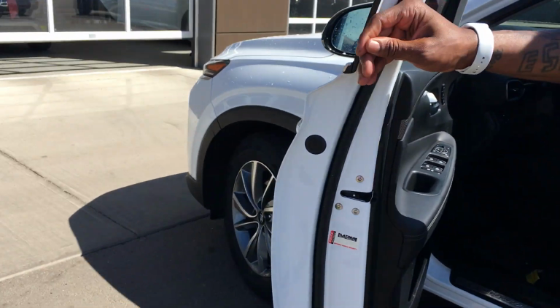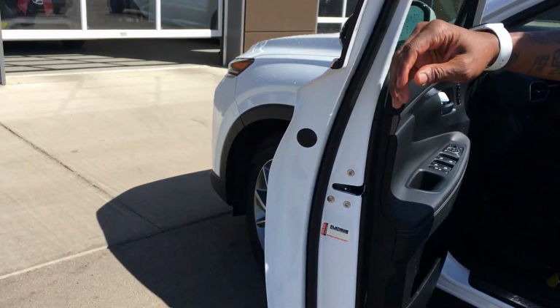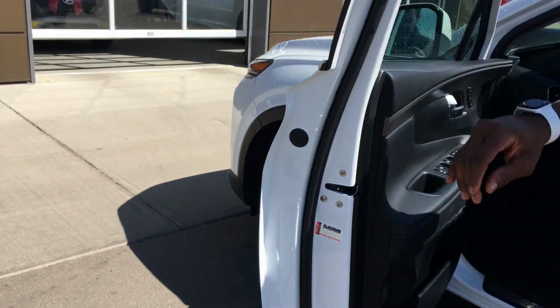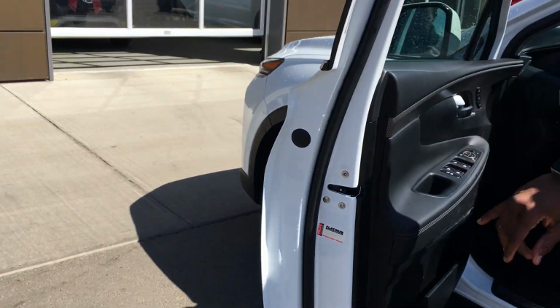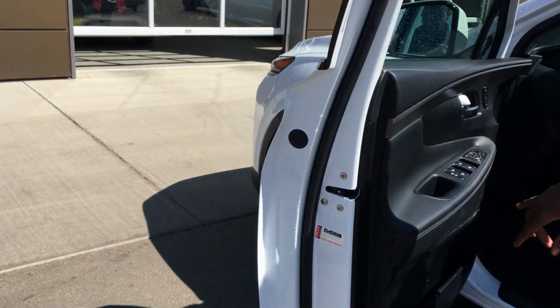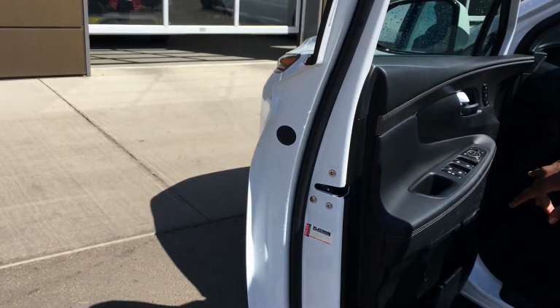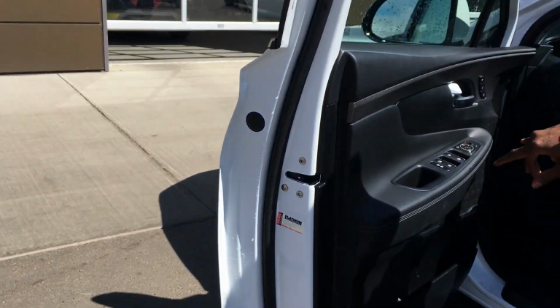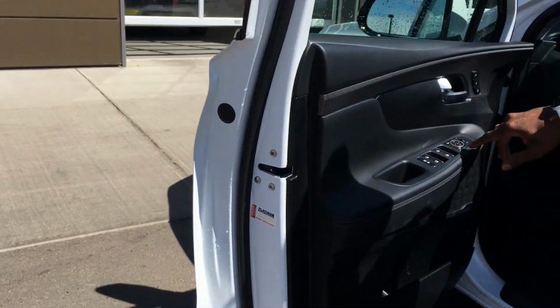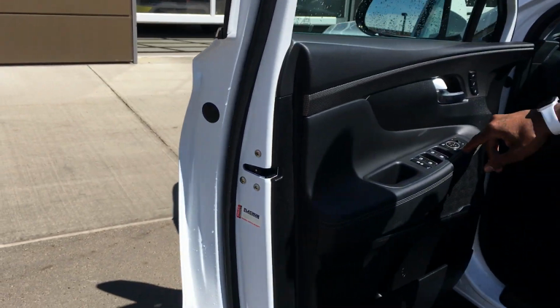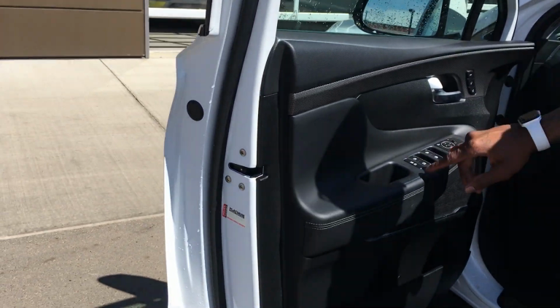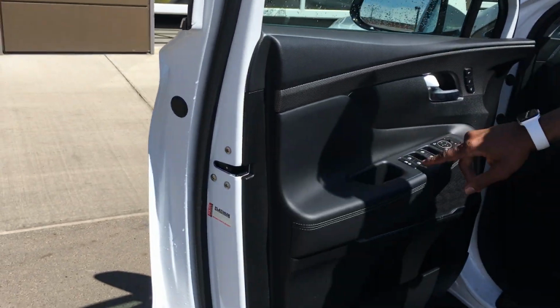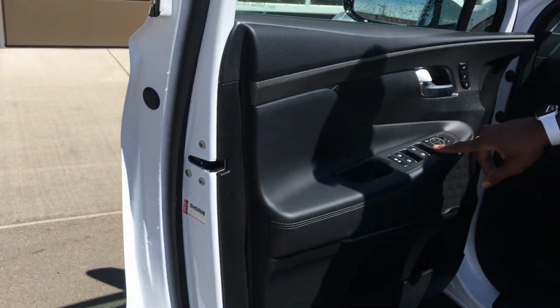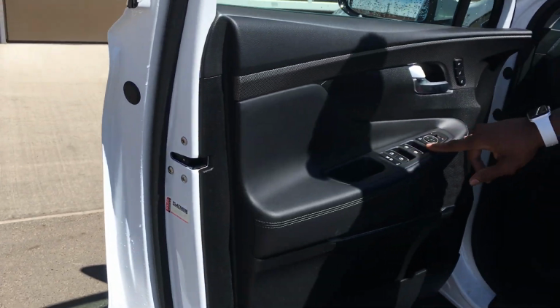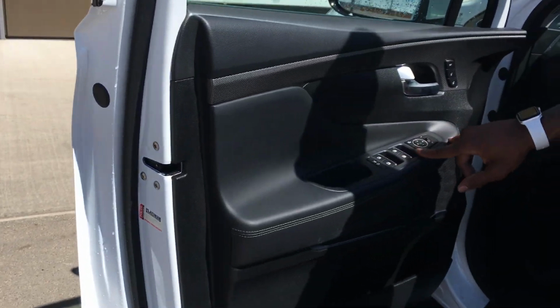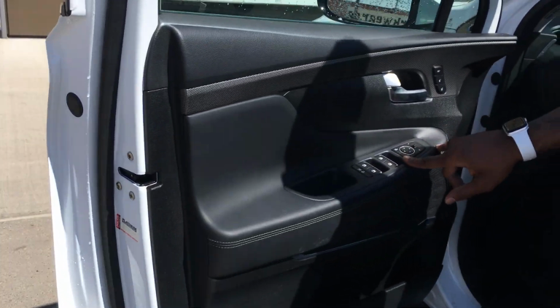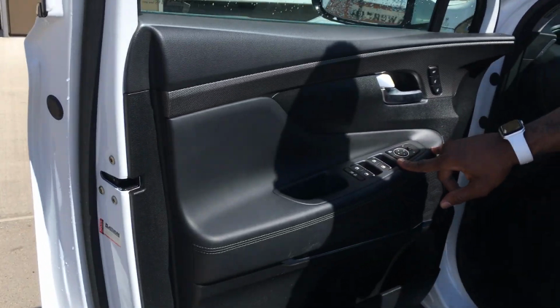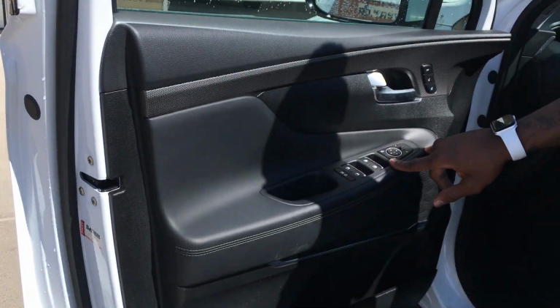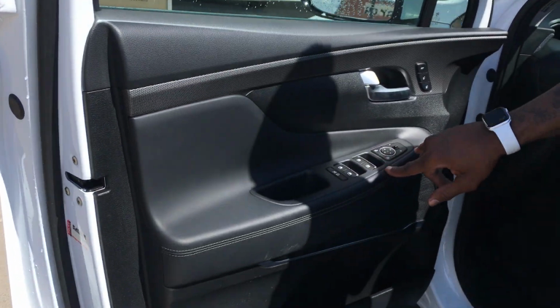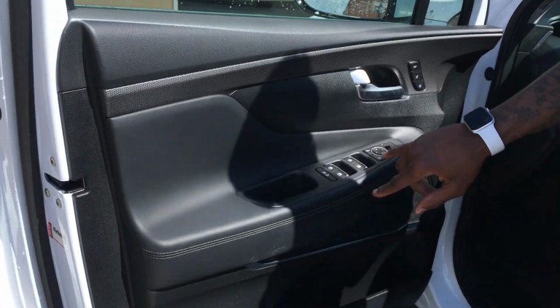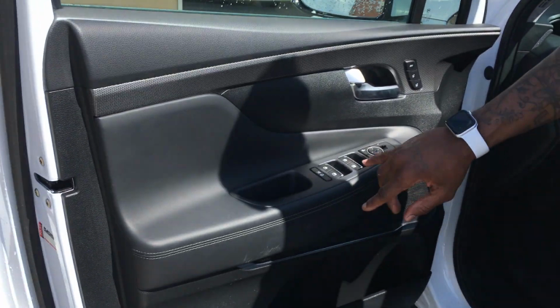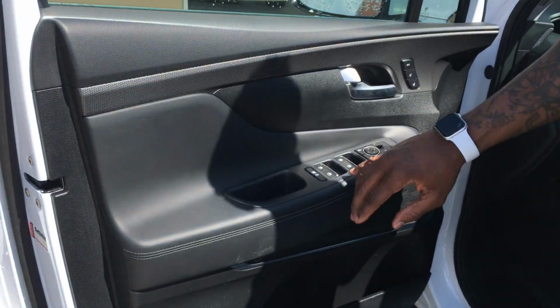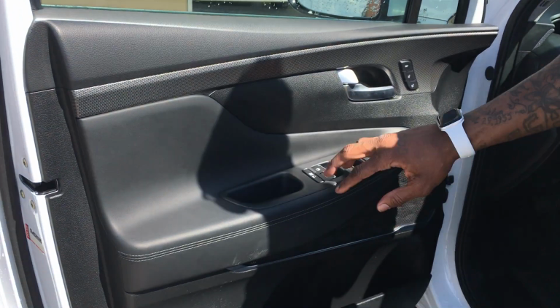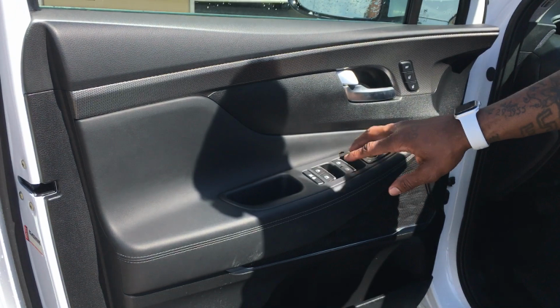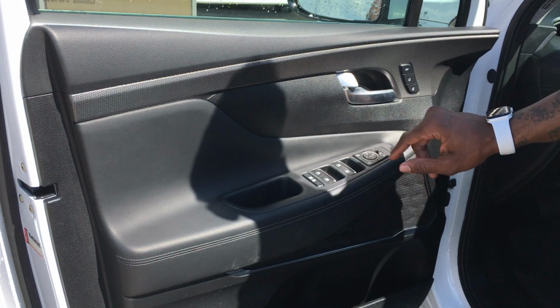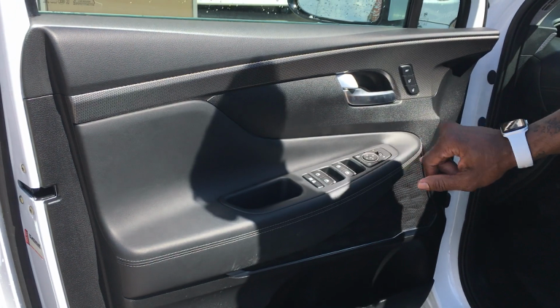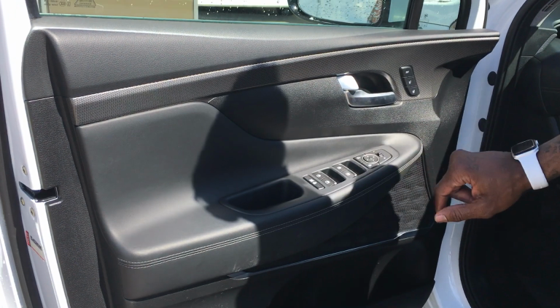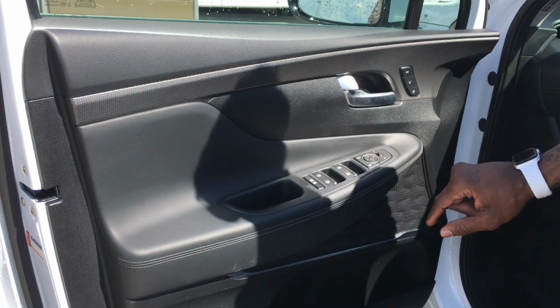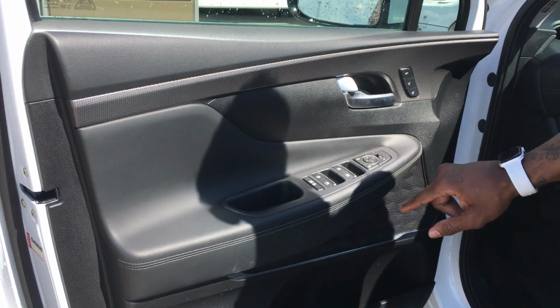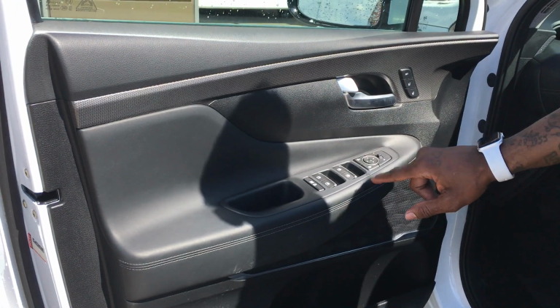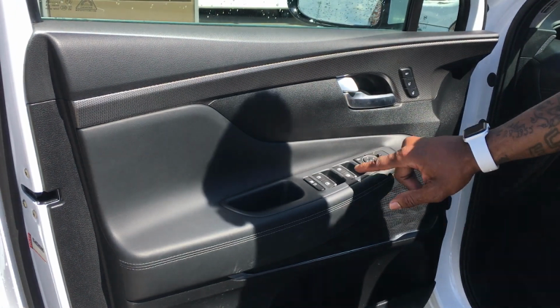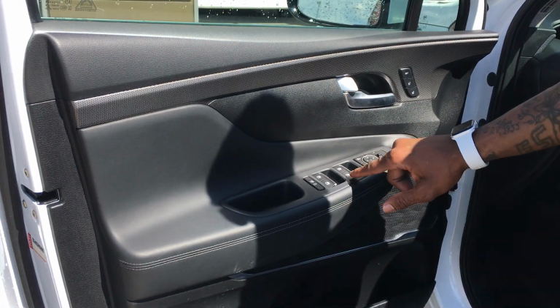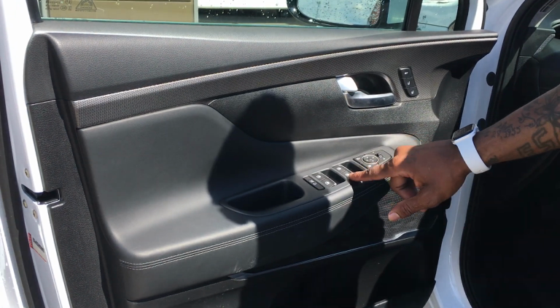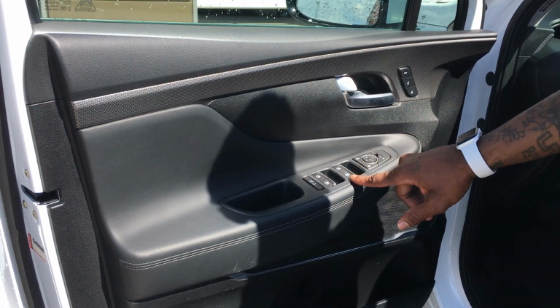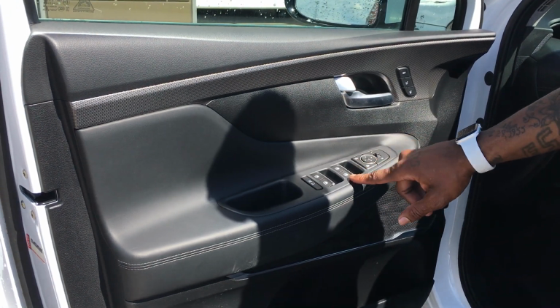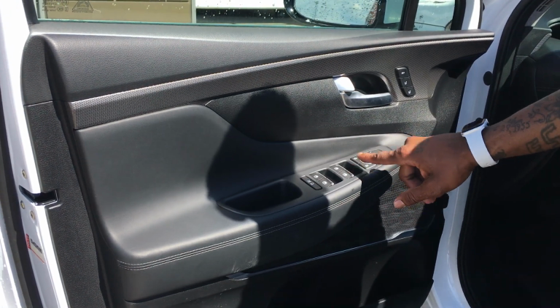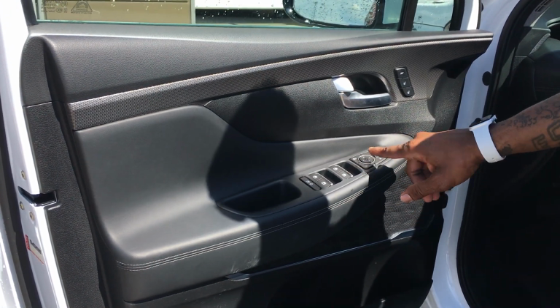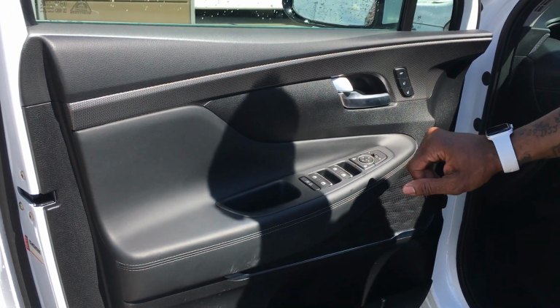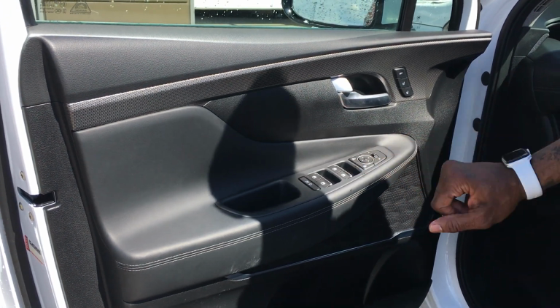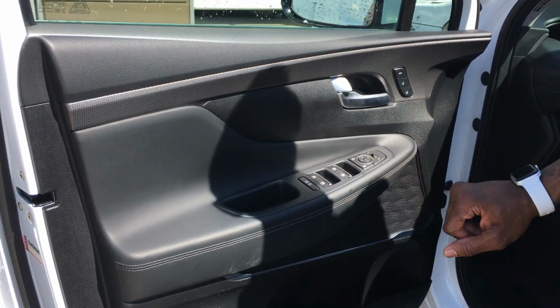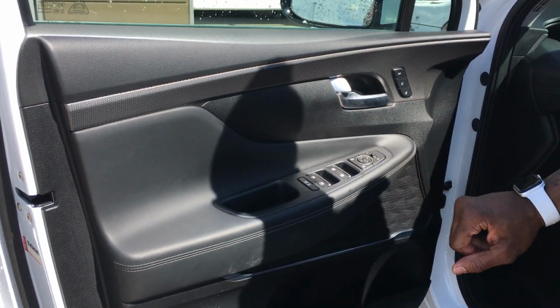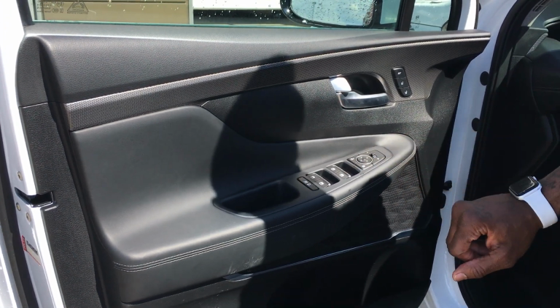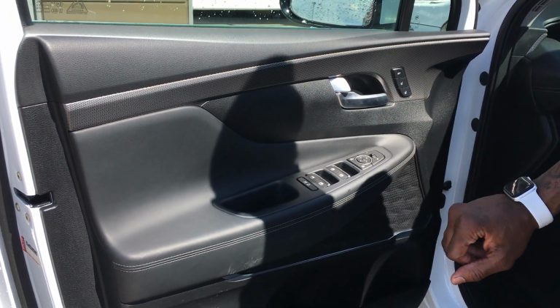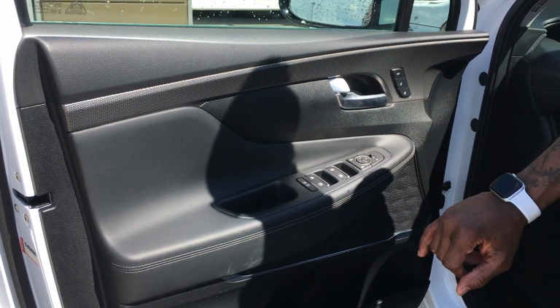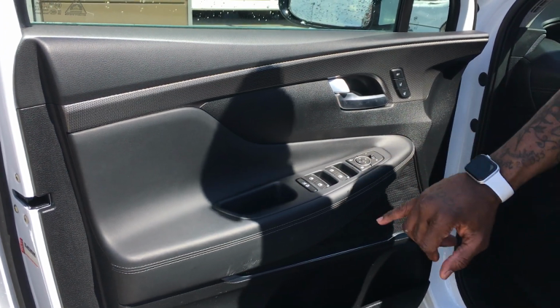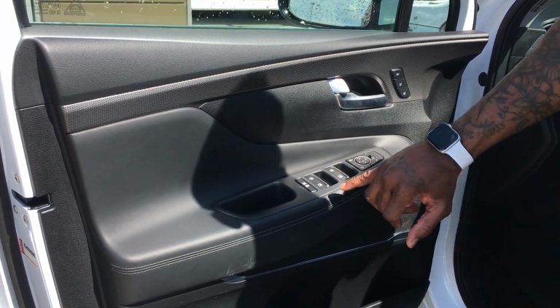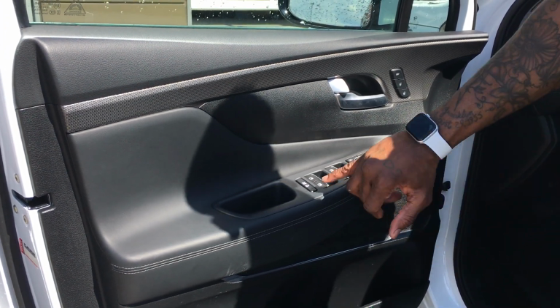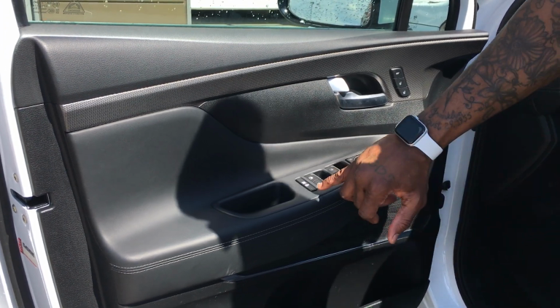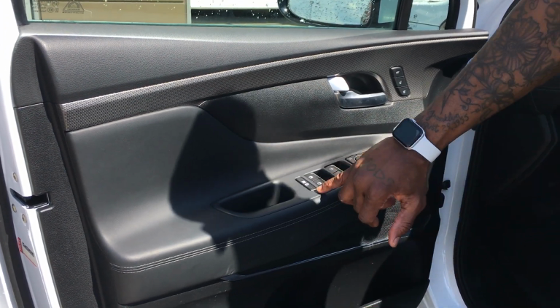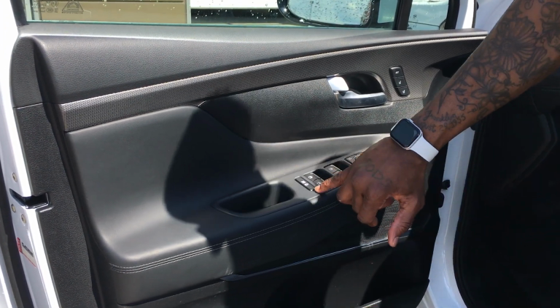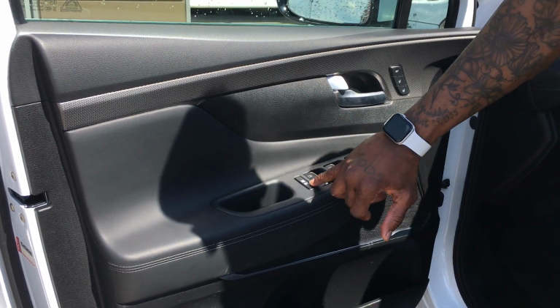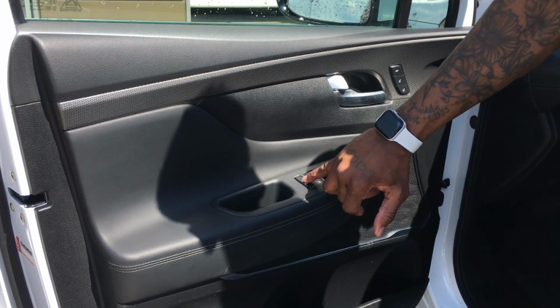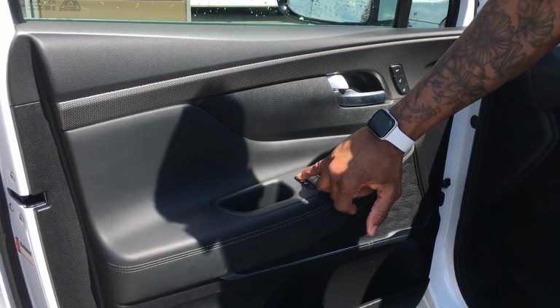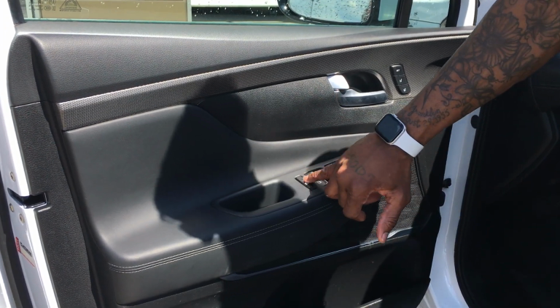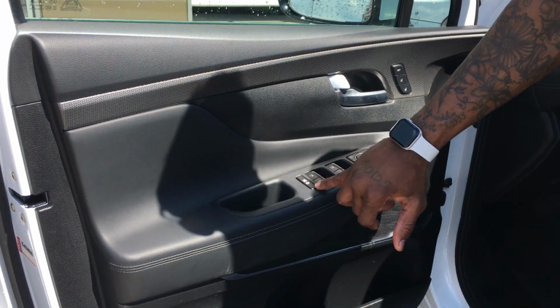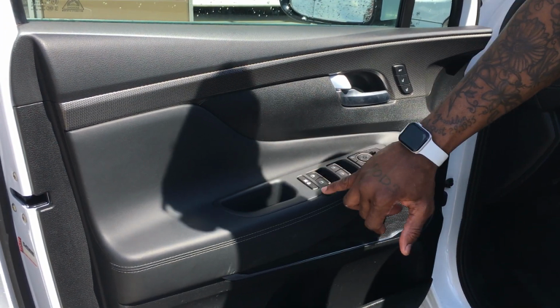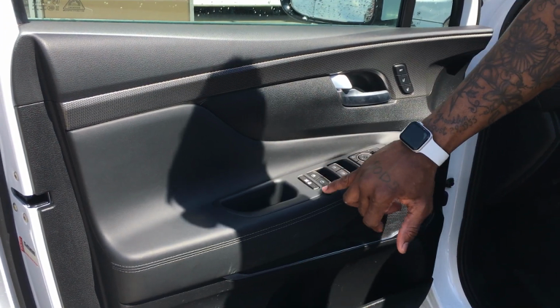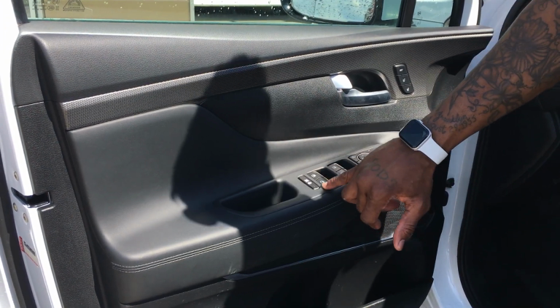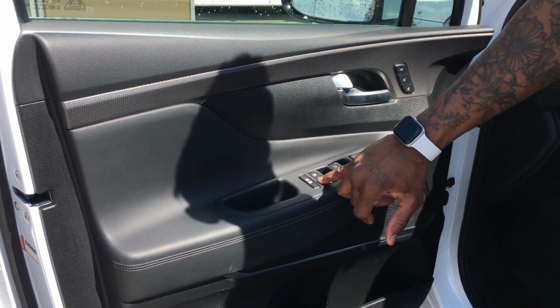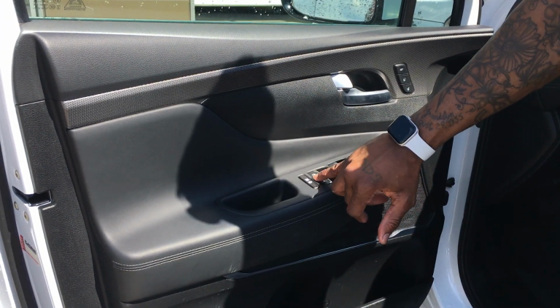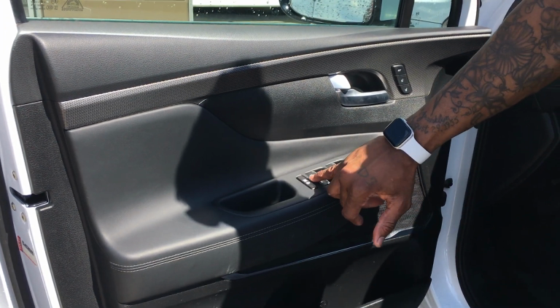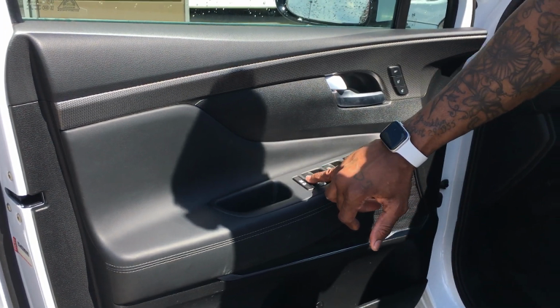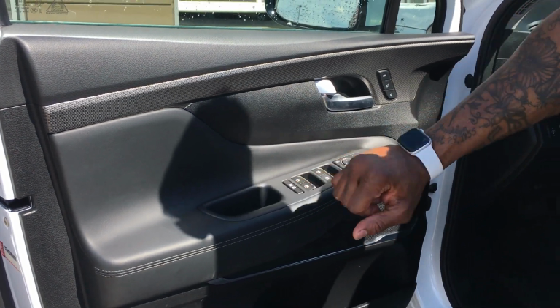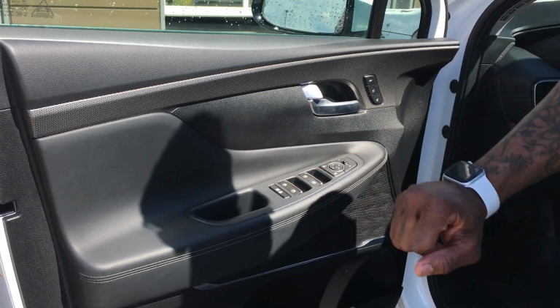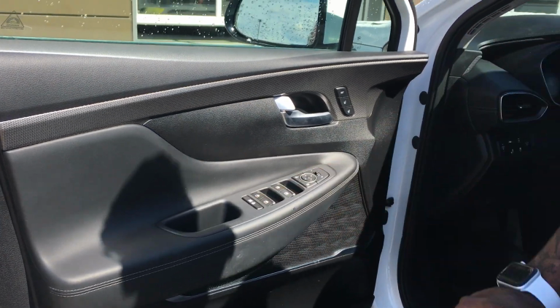To the left here on the driver side door you're going to have all of your controls for your power windows and power locks, as well as your child safety lock feature.